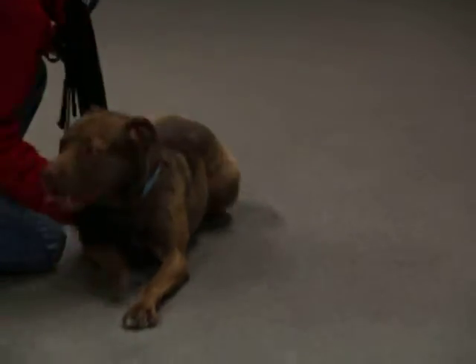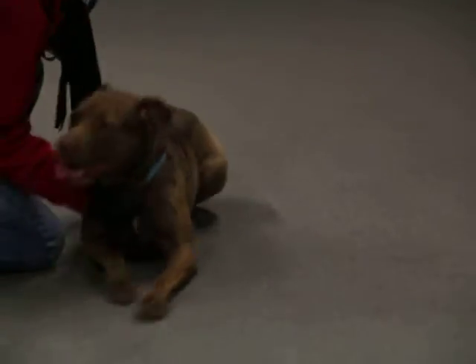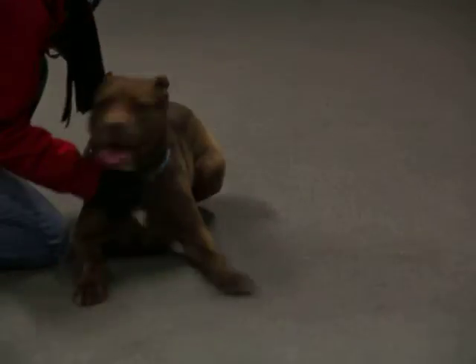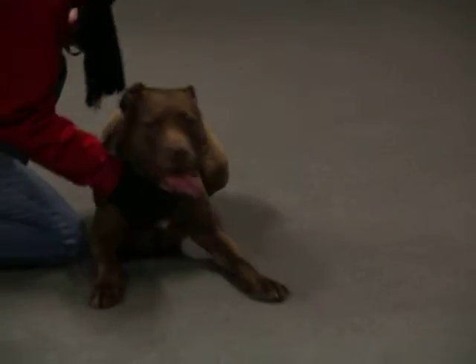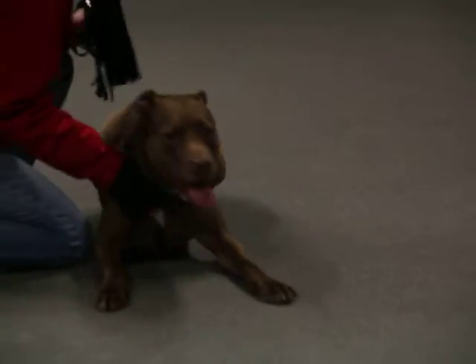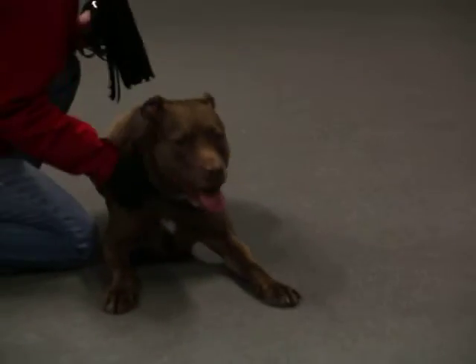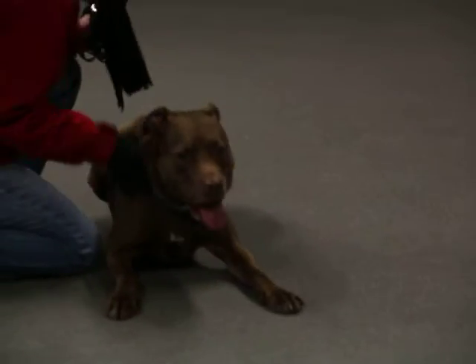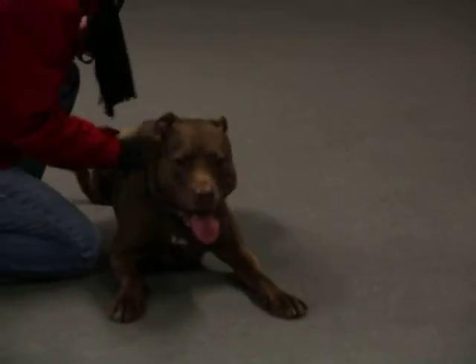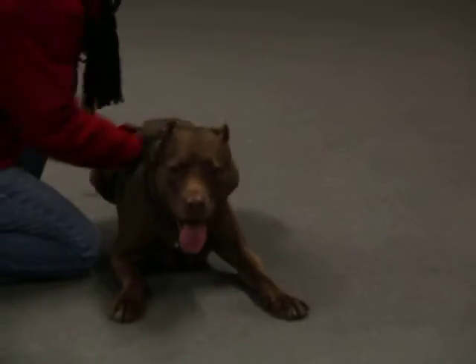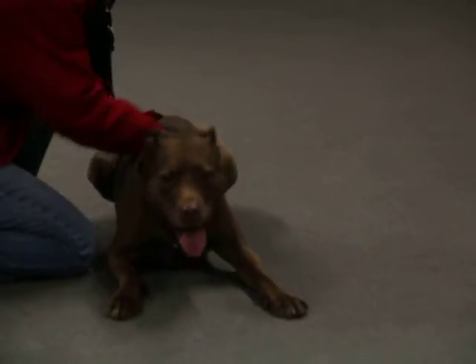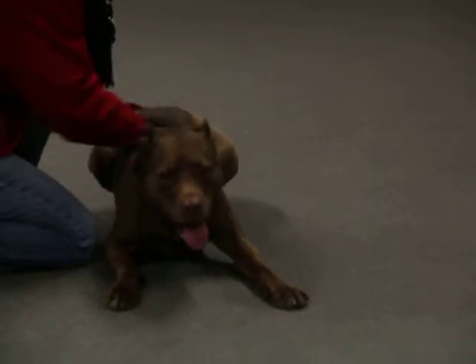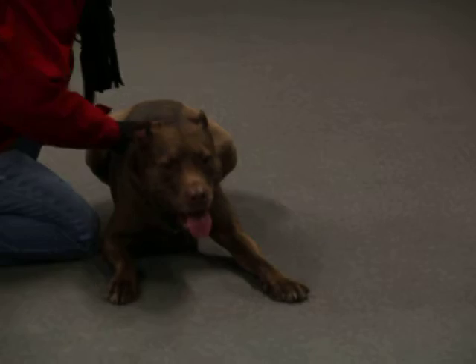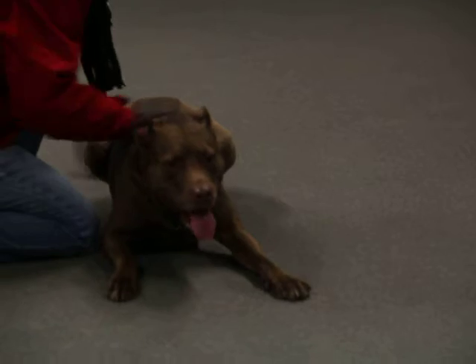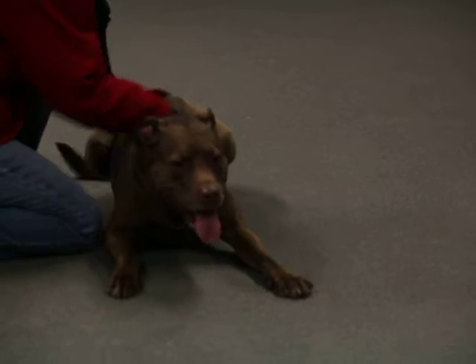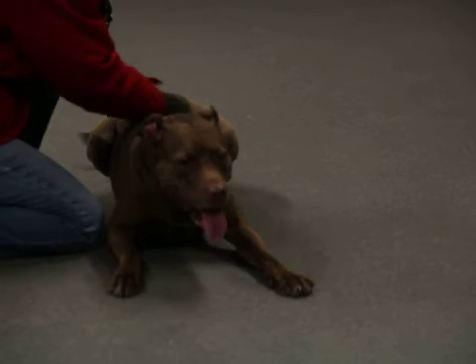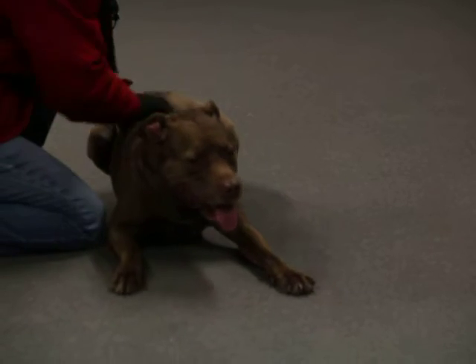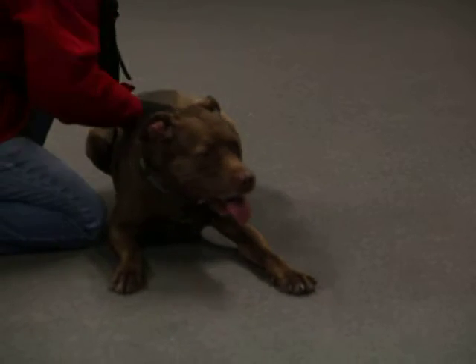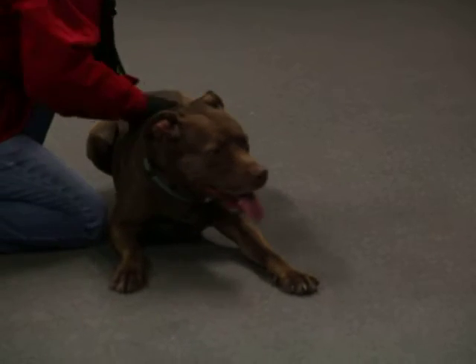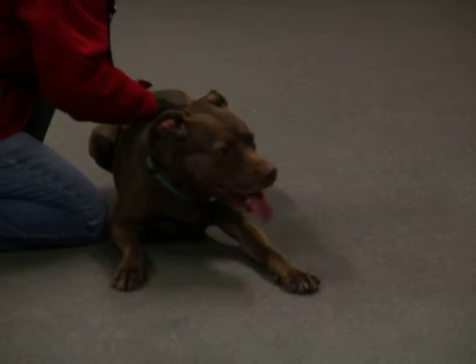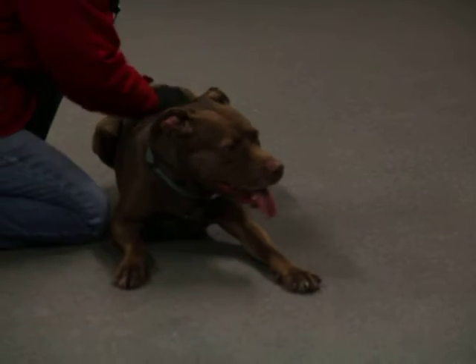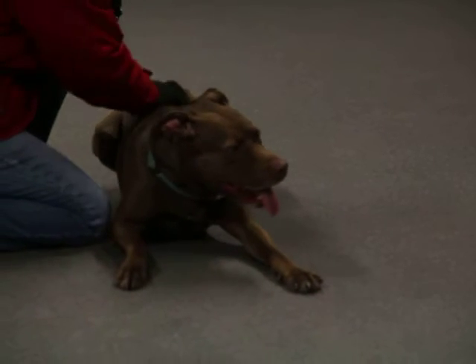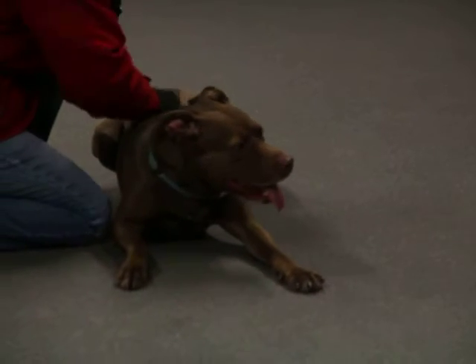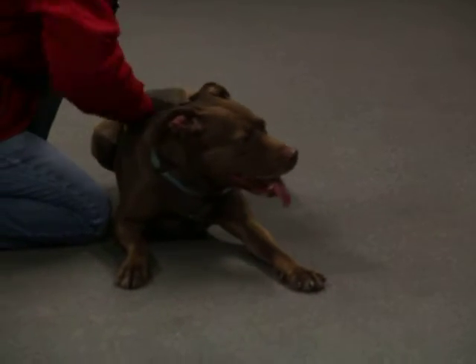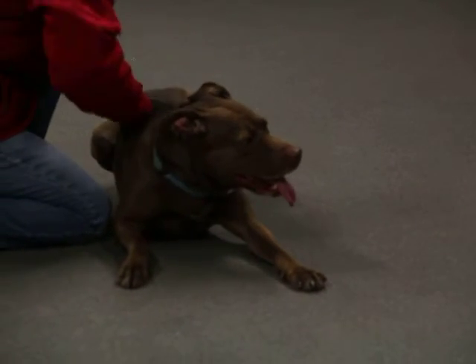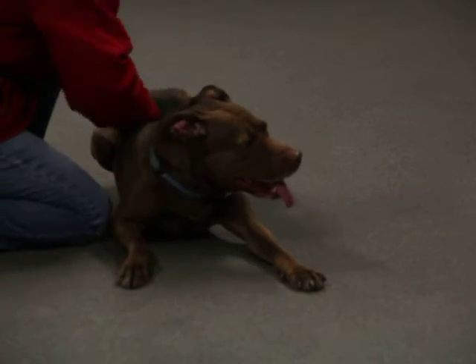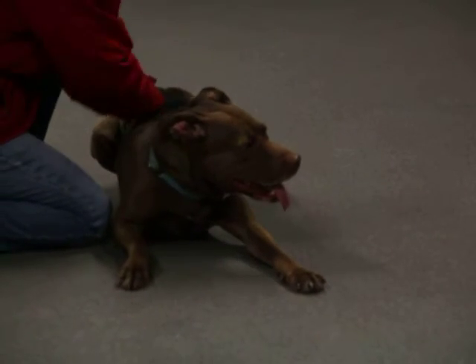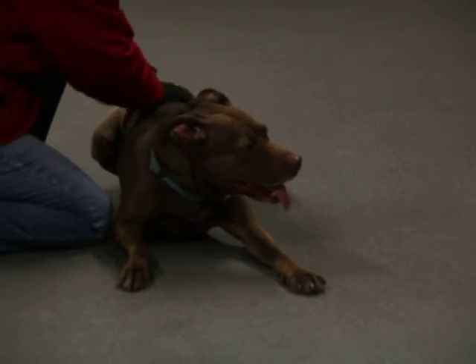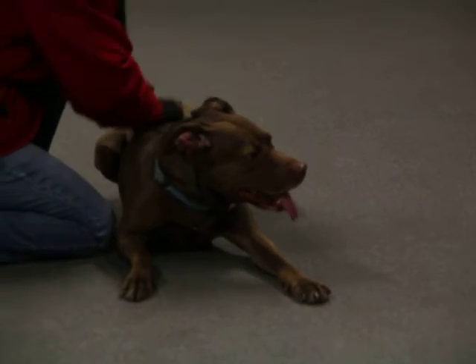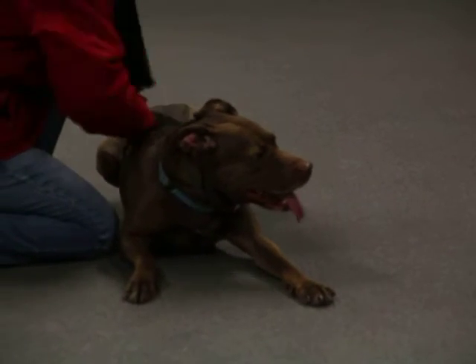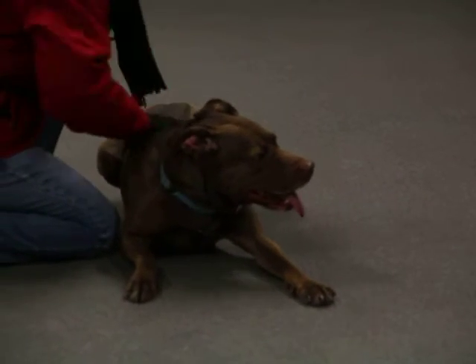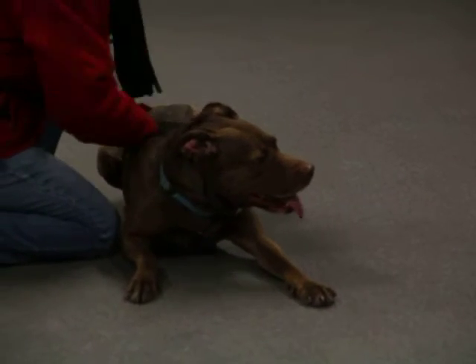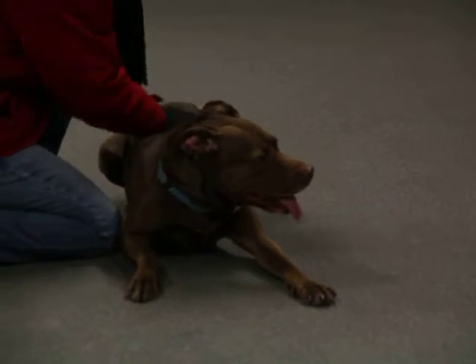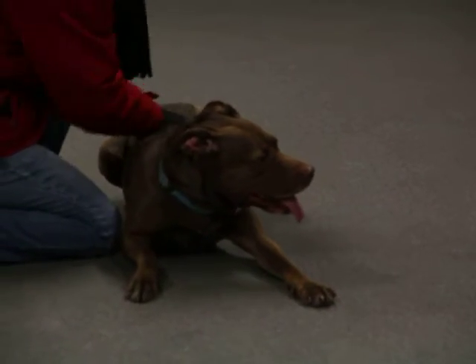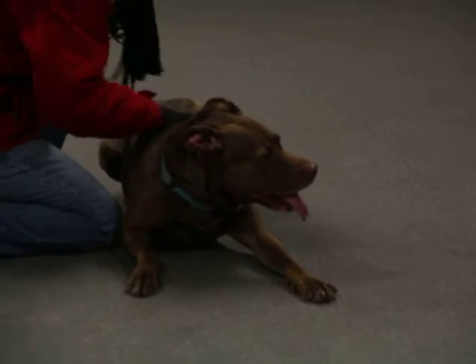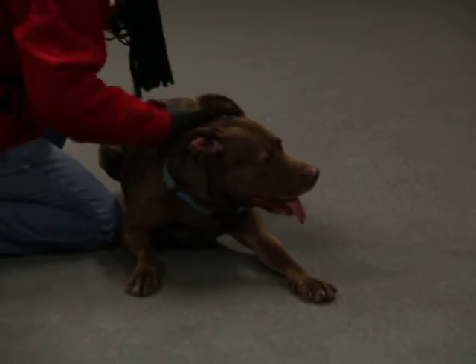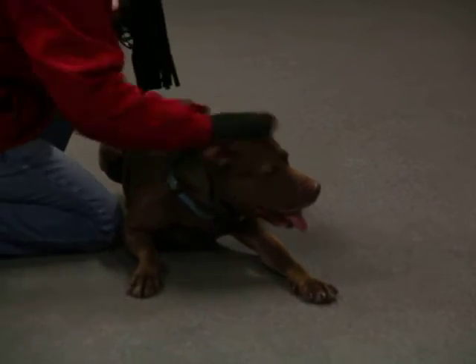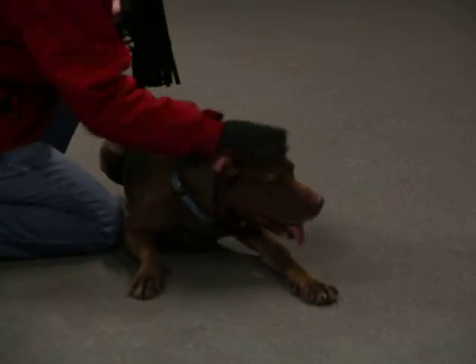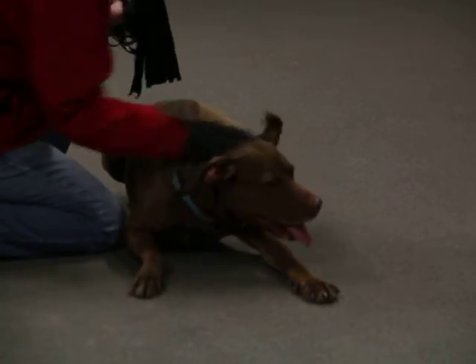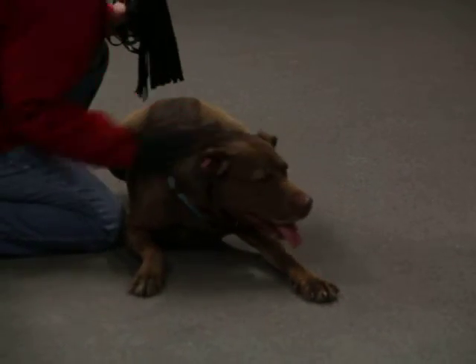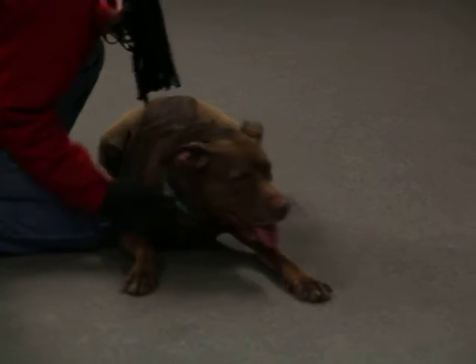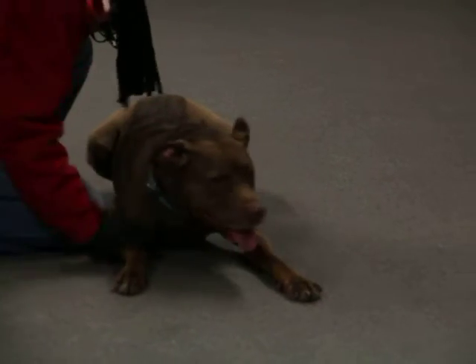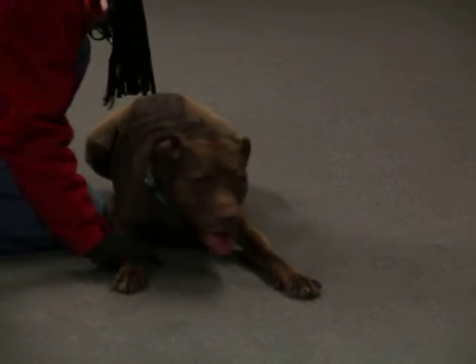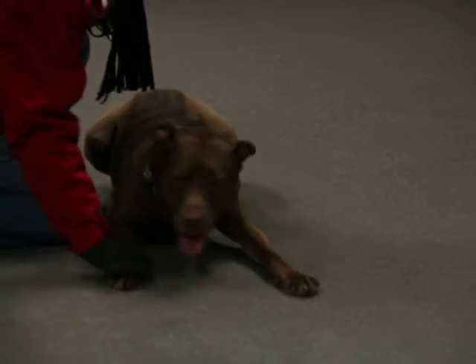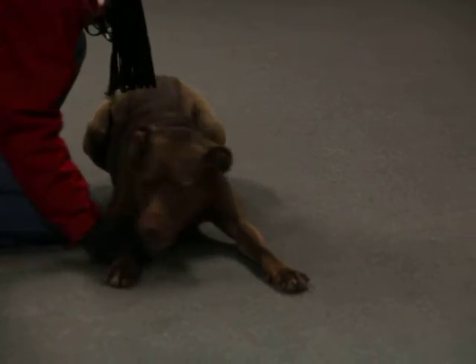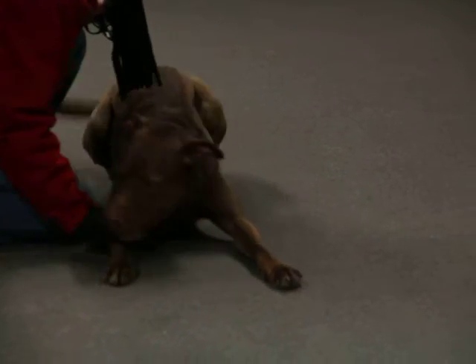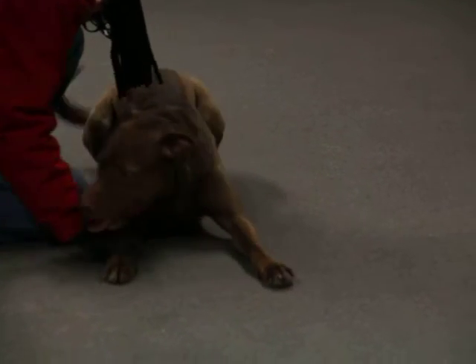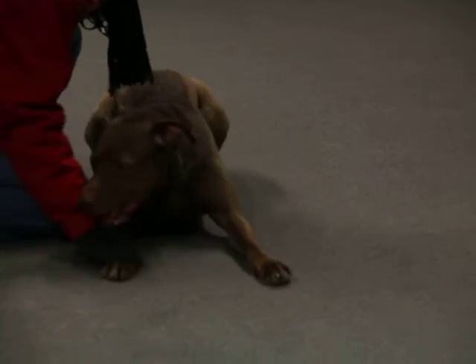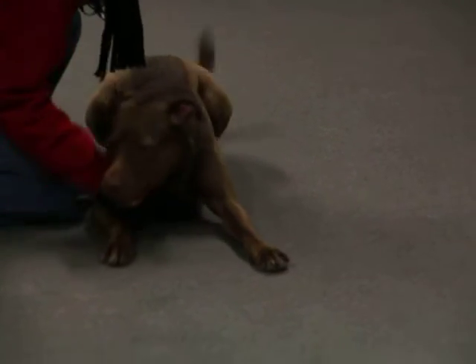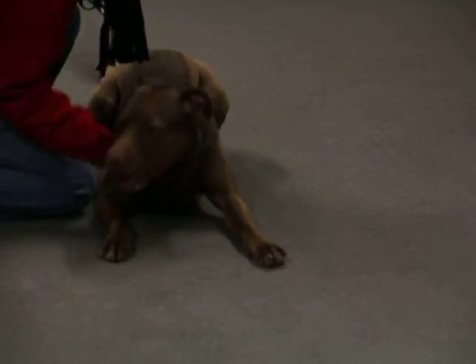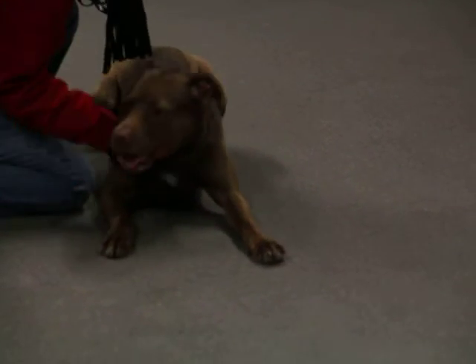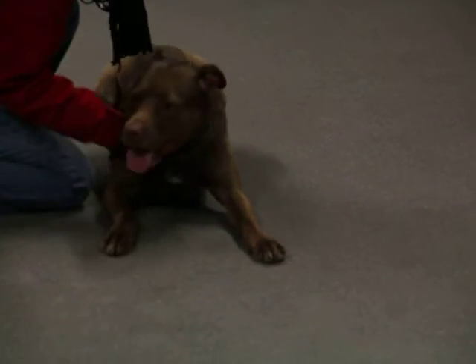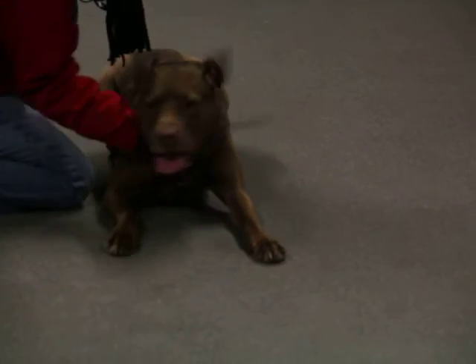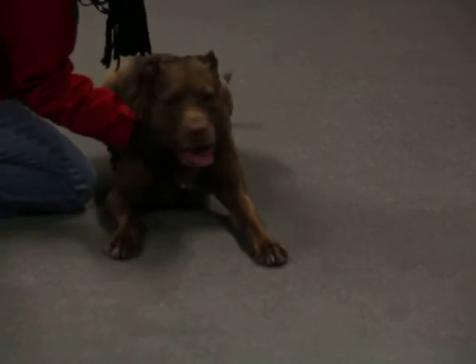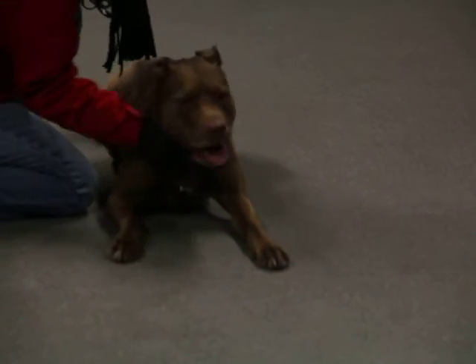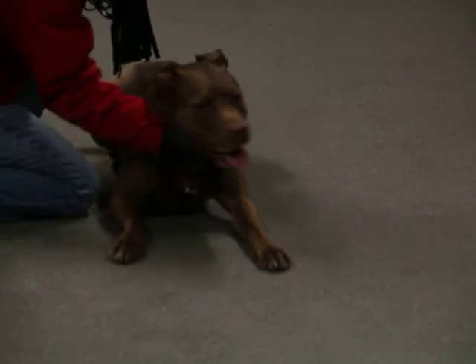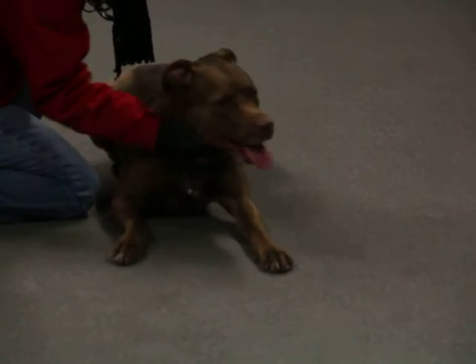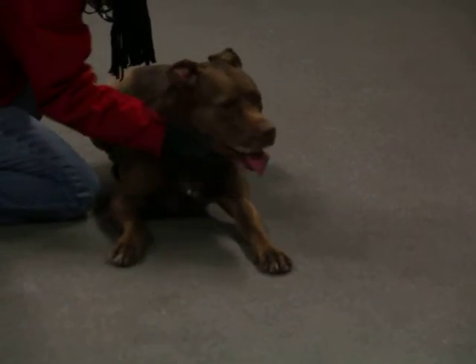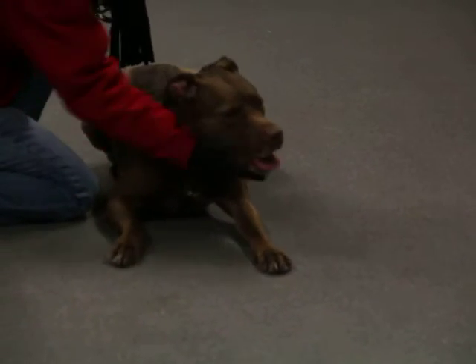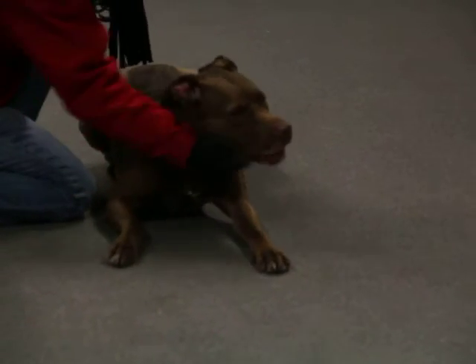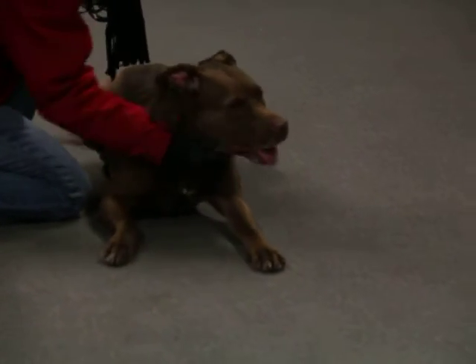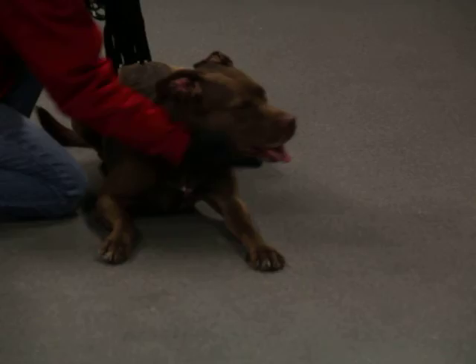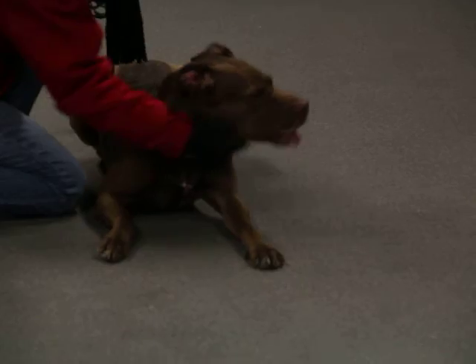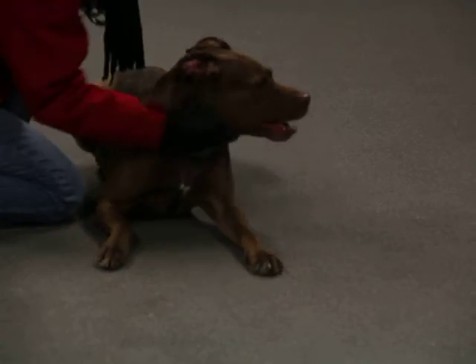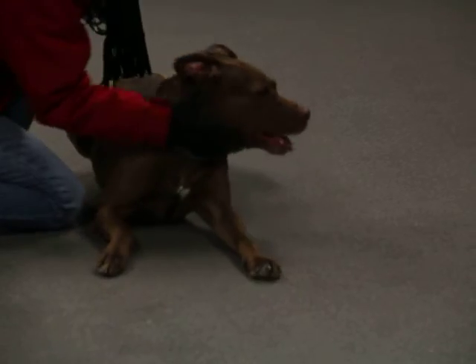This very sweet dog has become a favorite here at the Humane Society and she is going to make someone a terrific new pet.